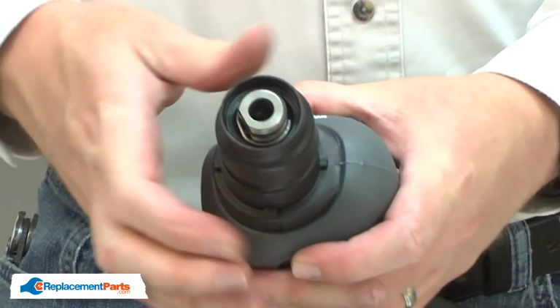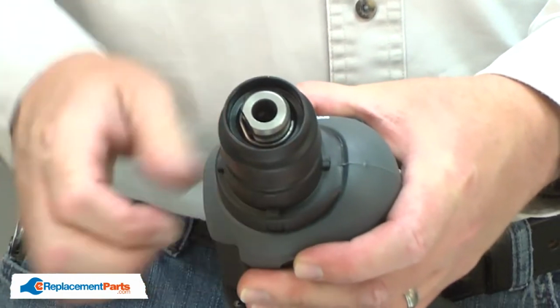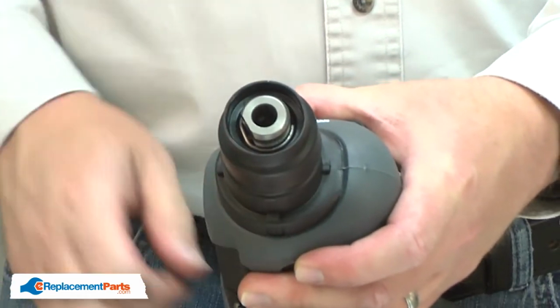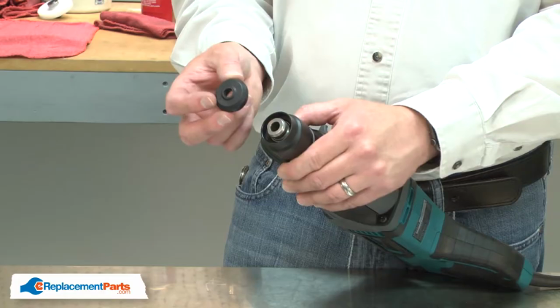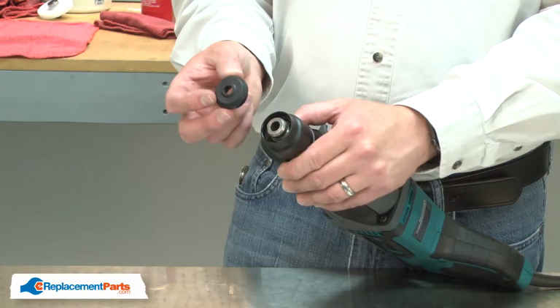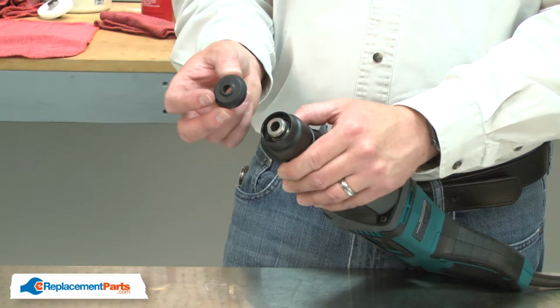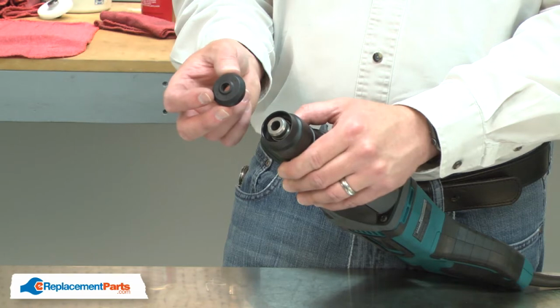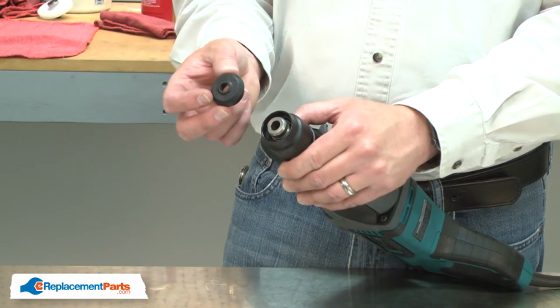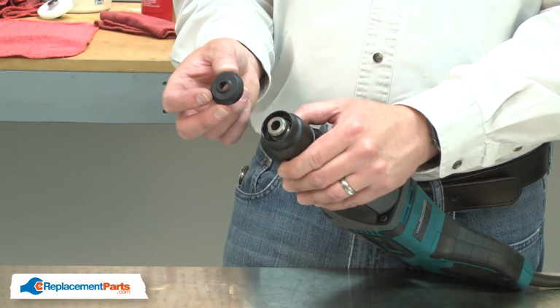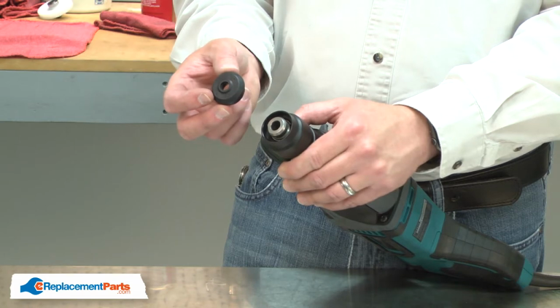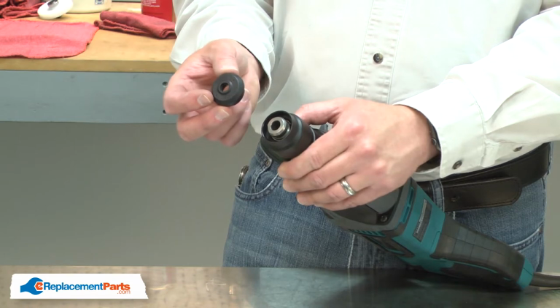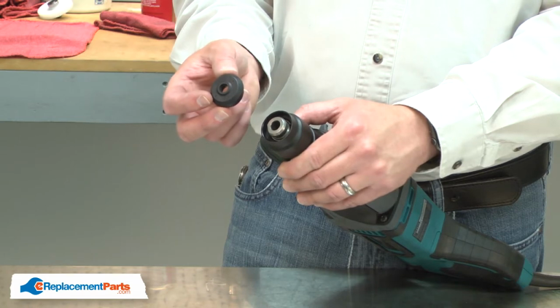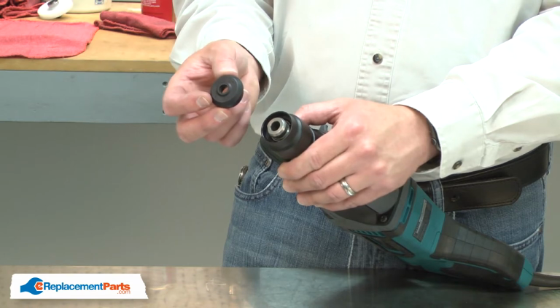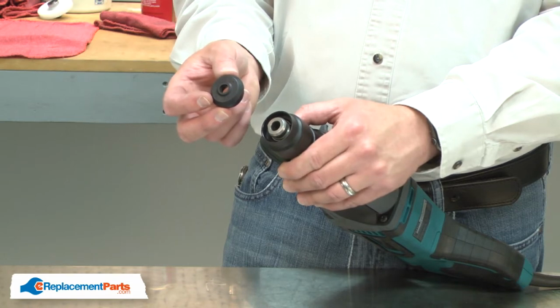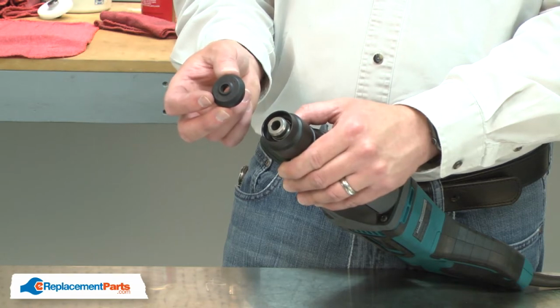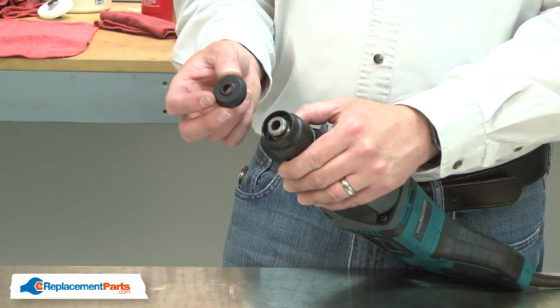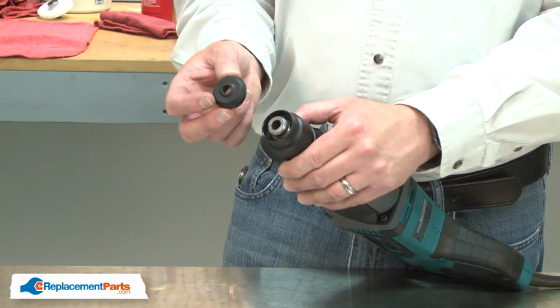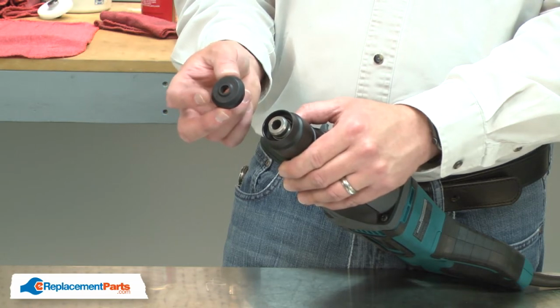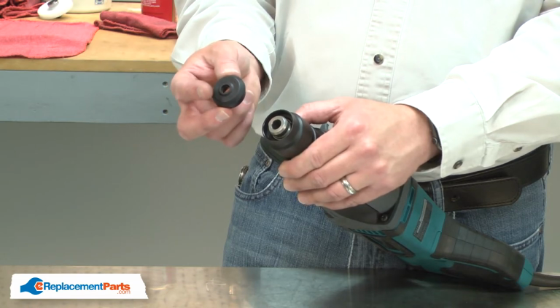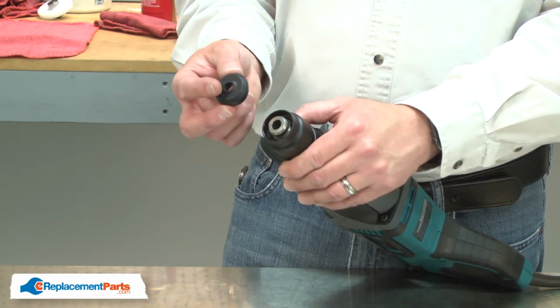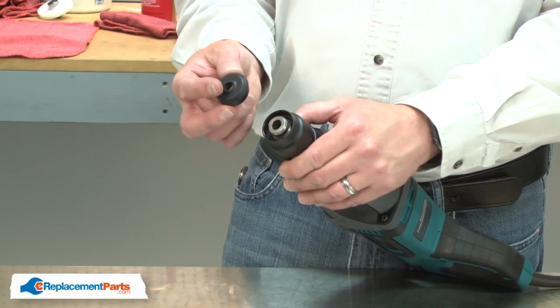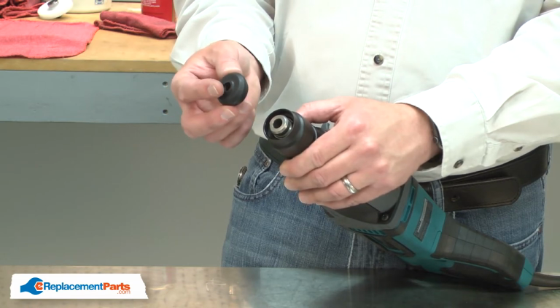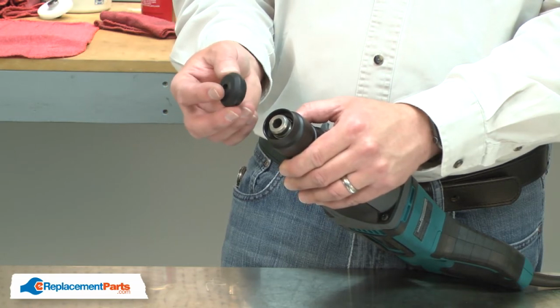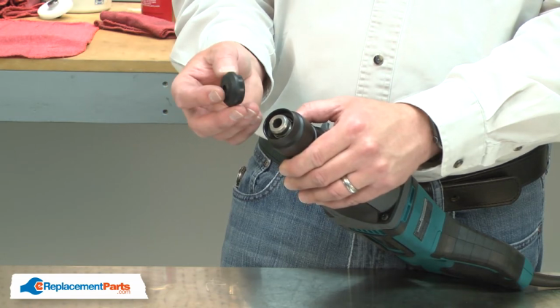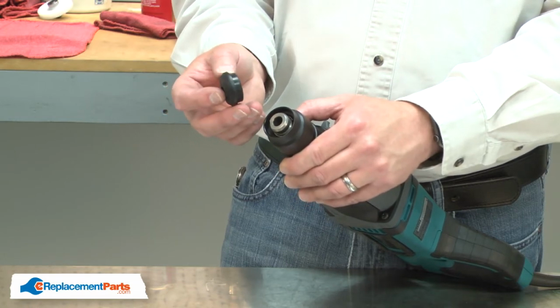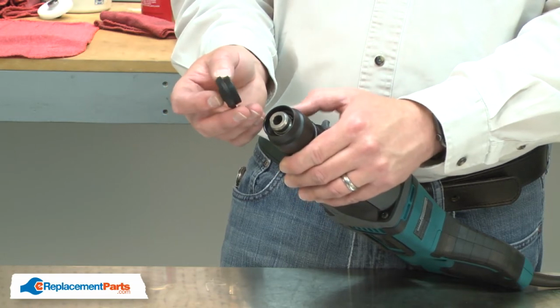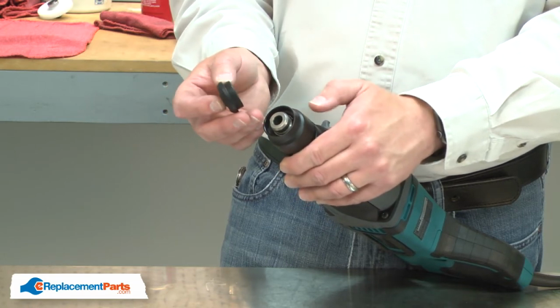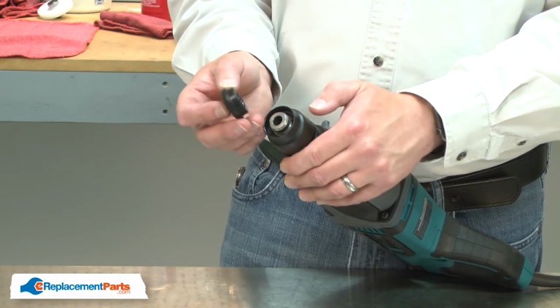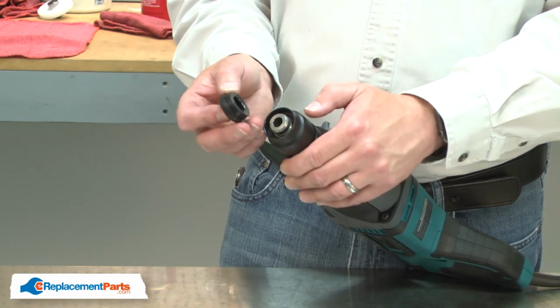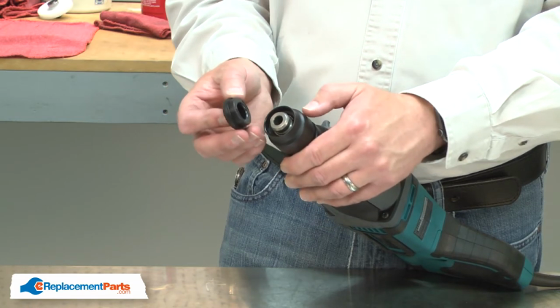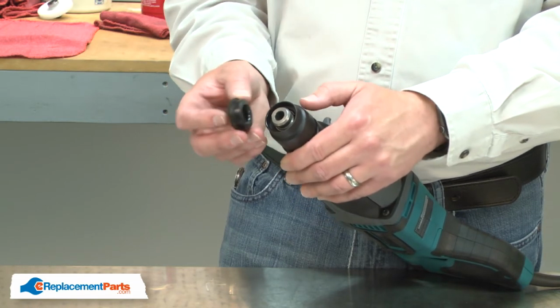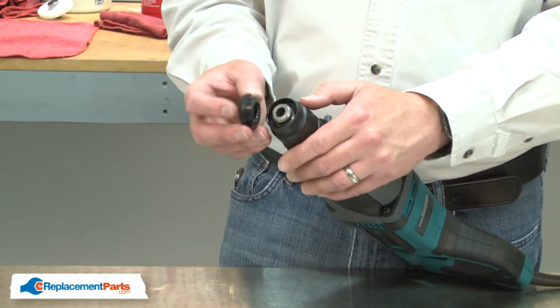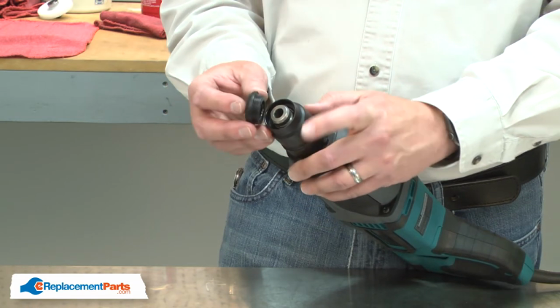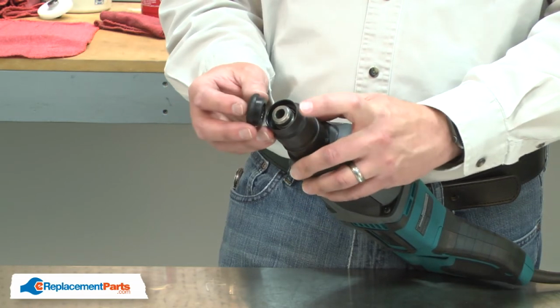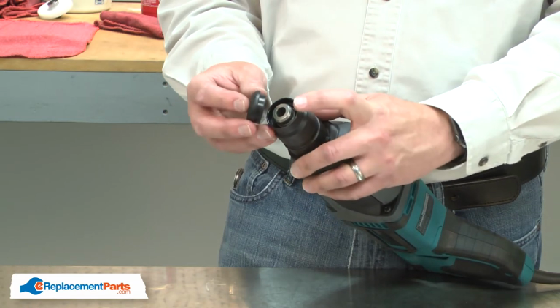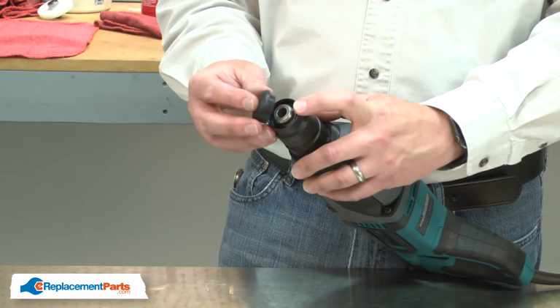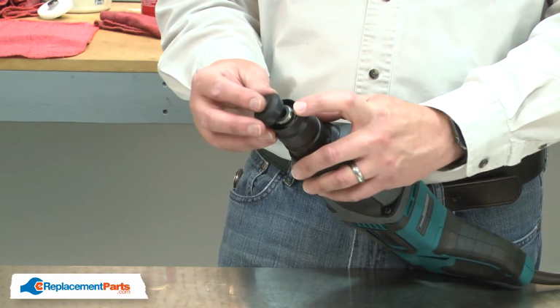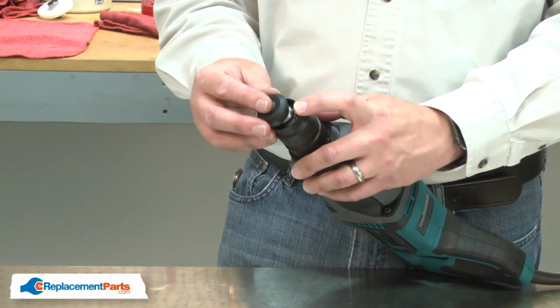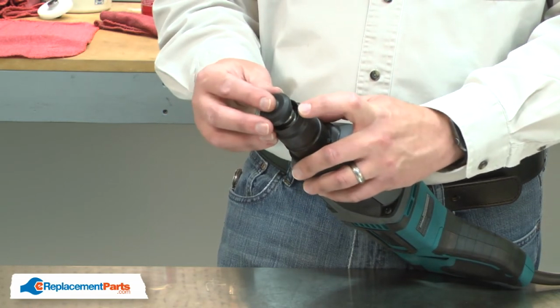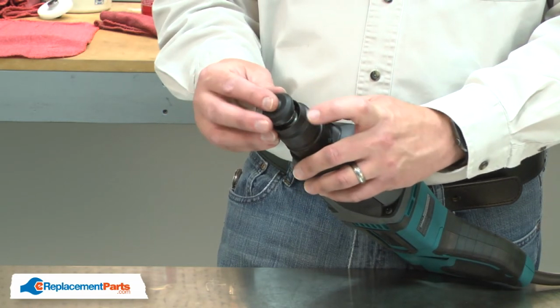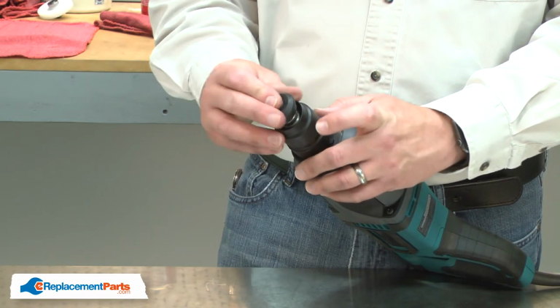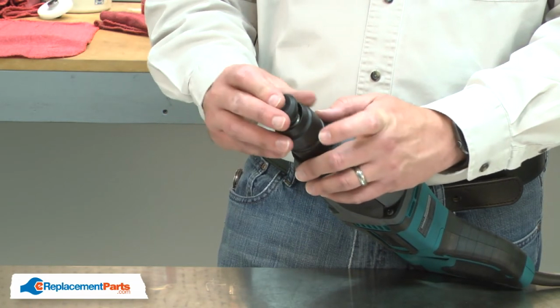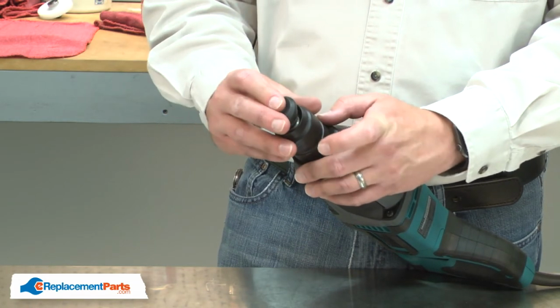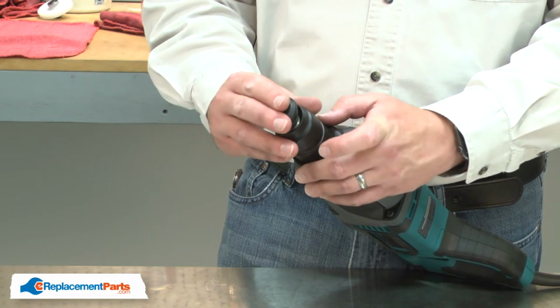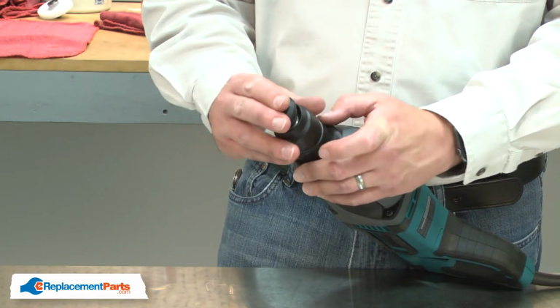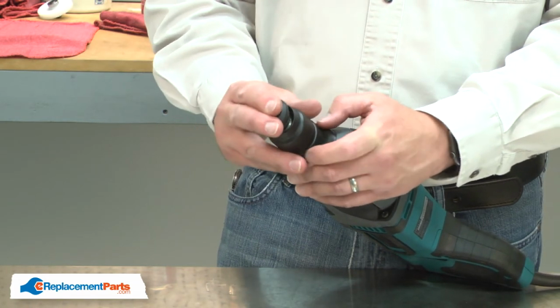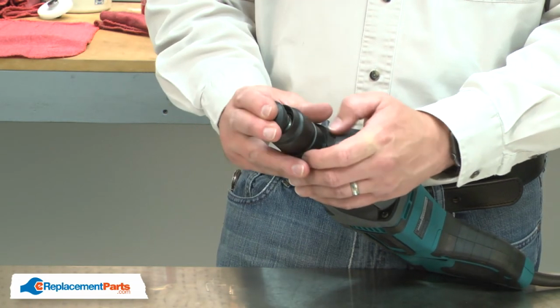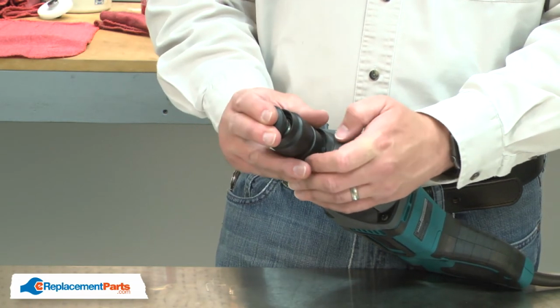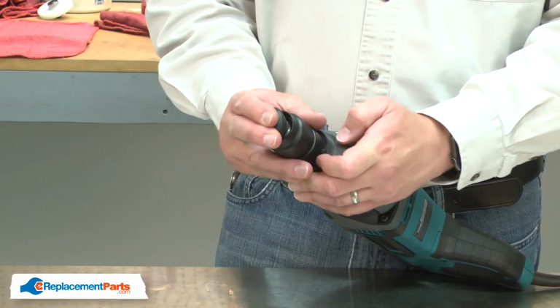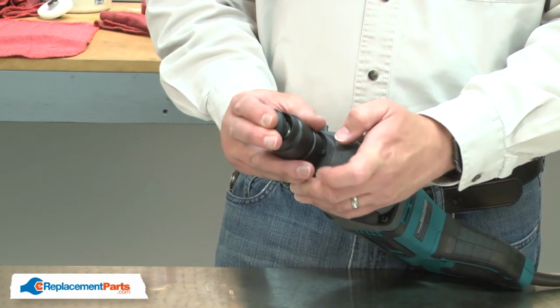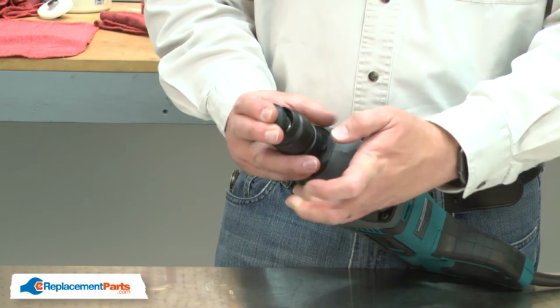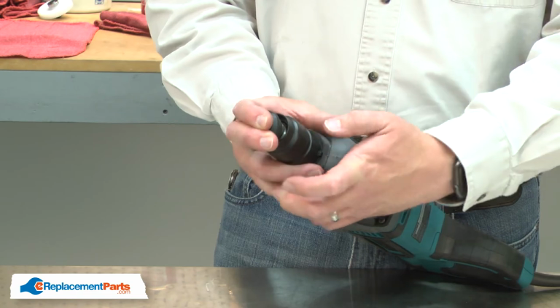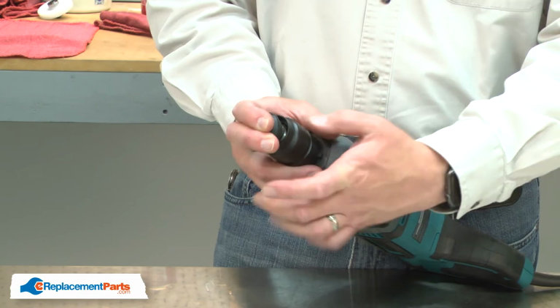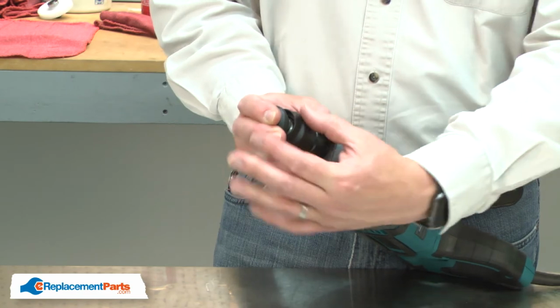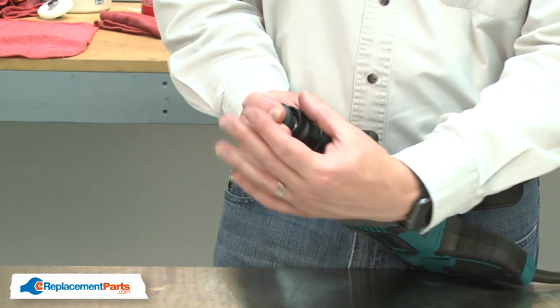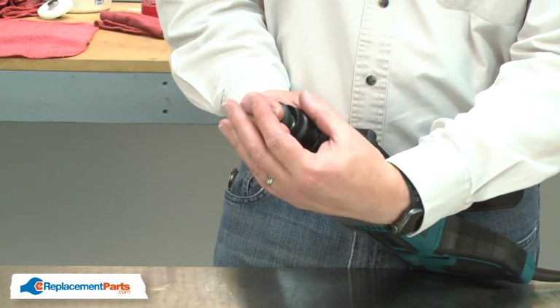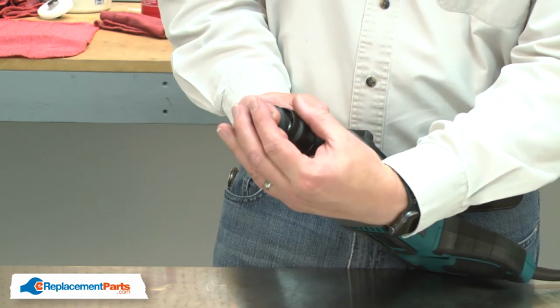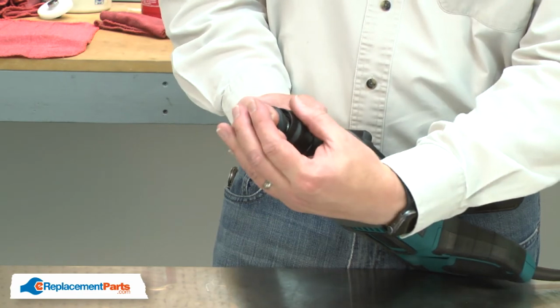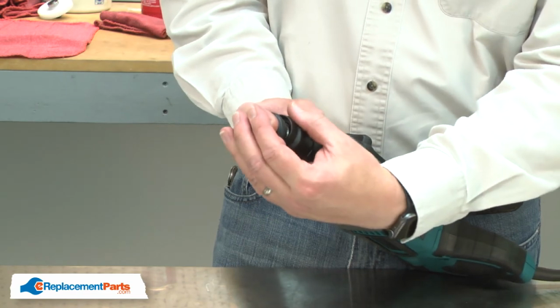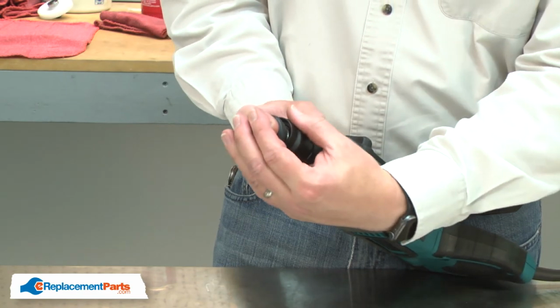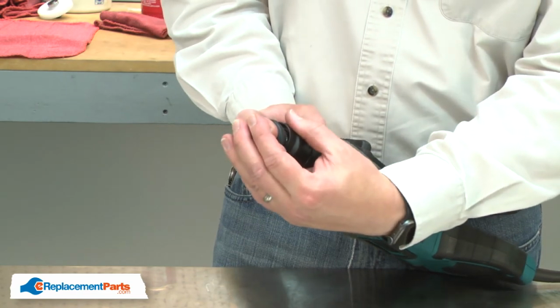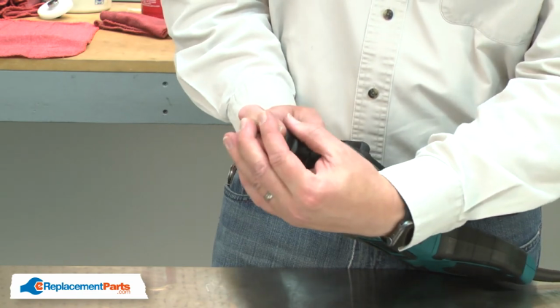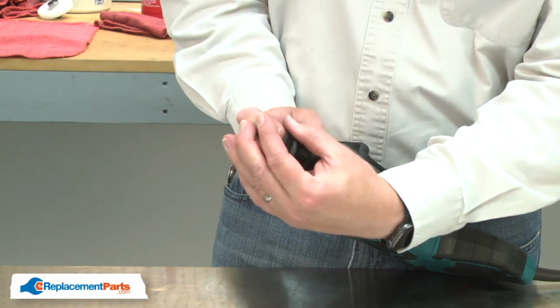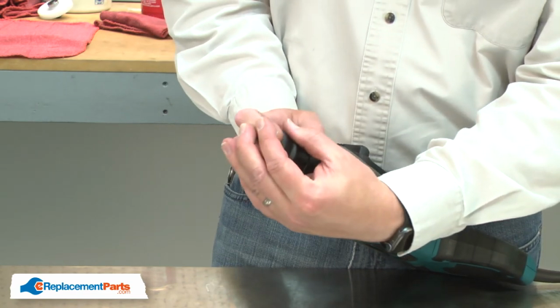I'll finish by reinstalling the cap. The cap aligns with the spindle and then just presses into place.